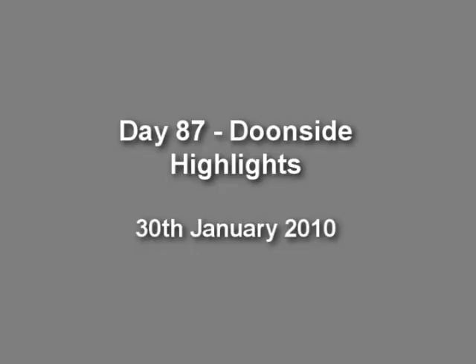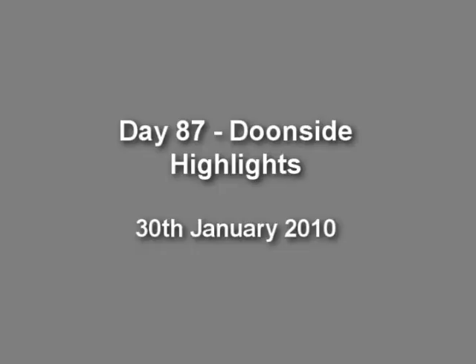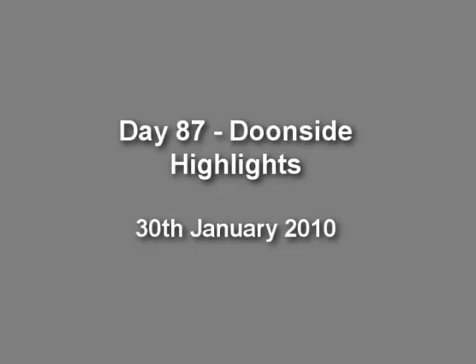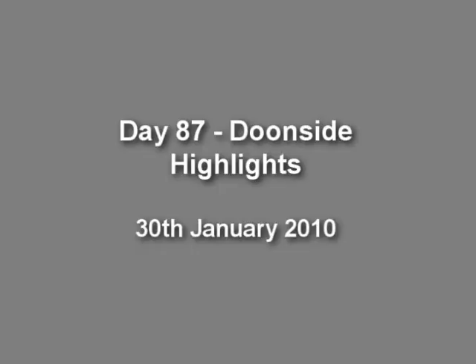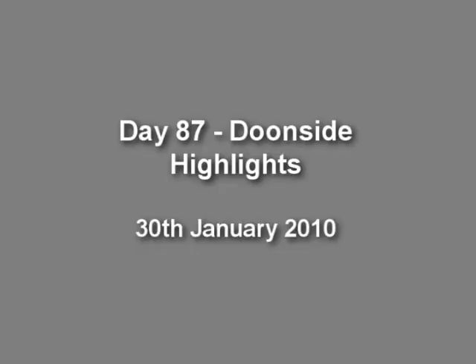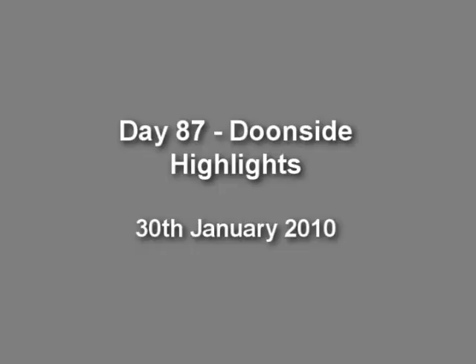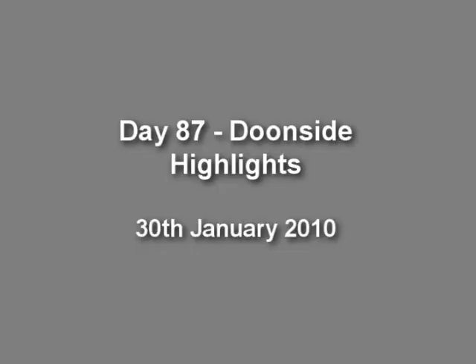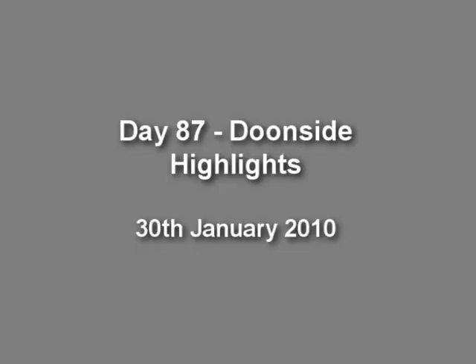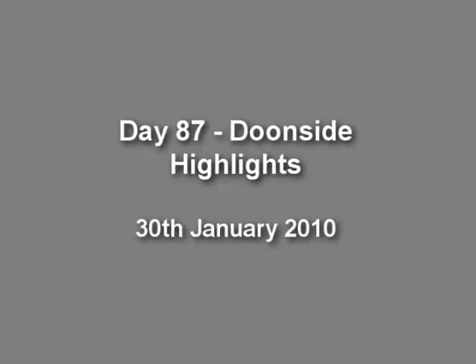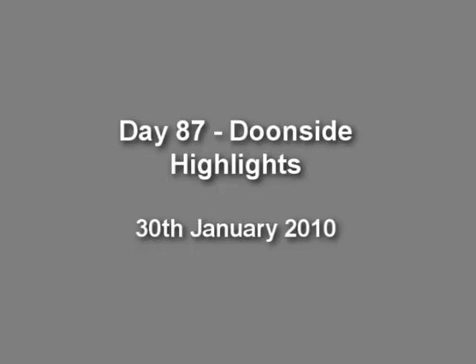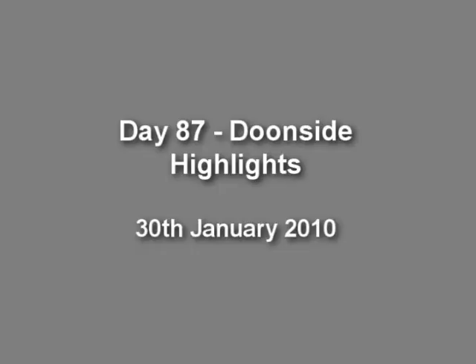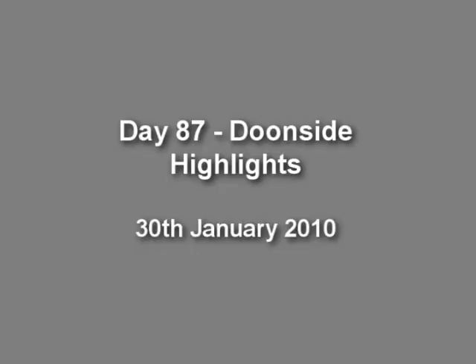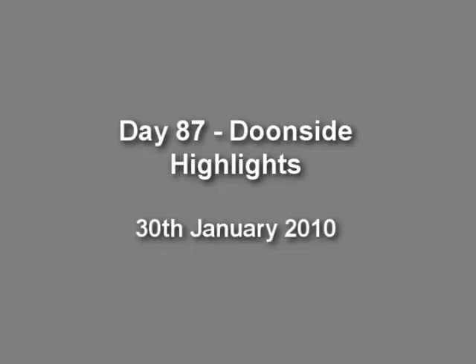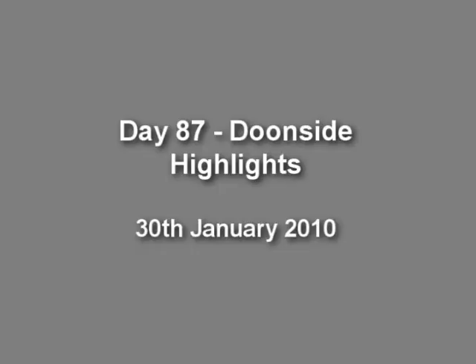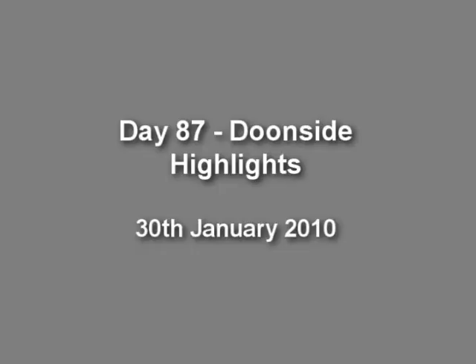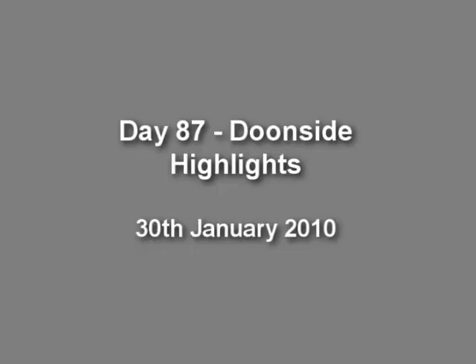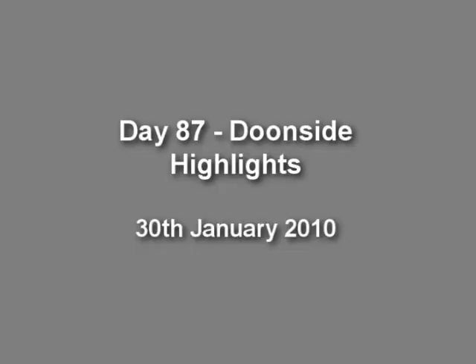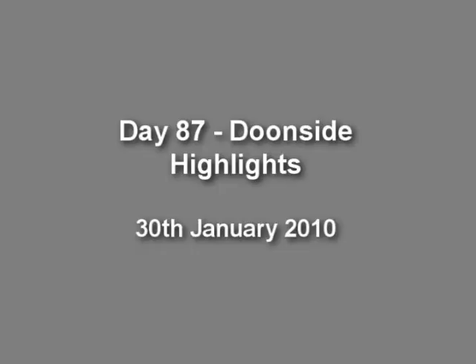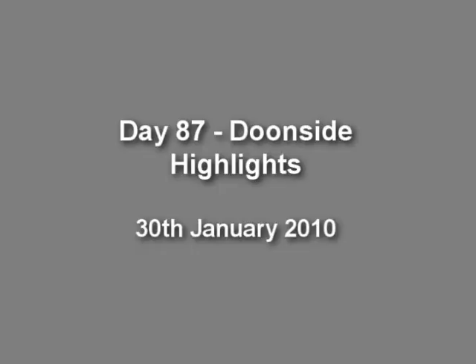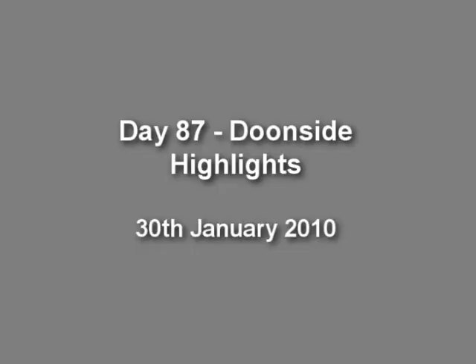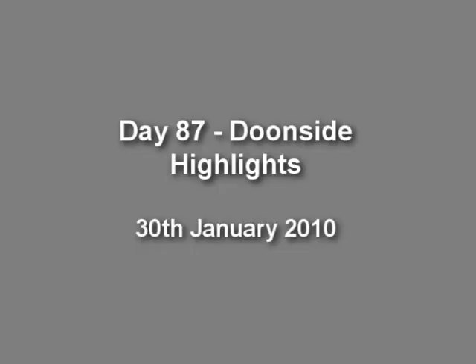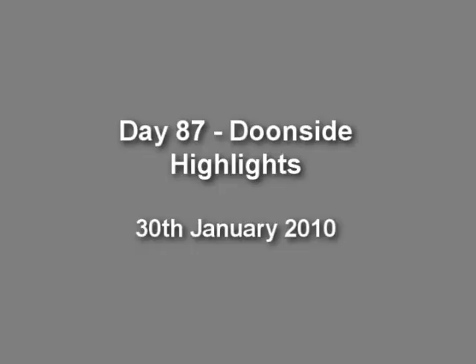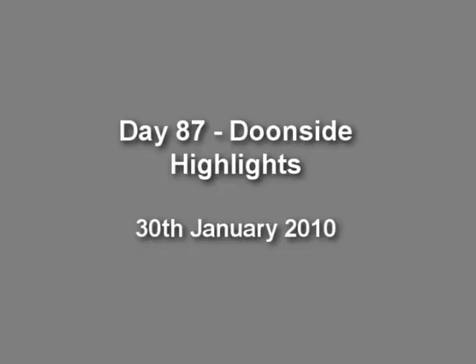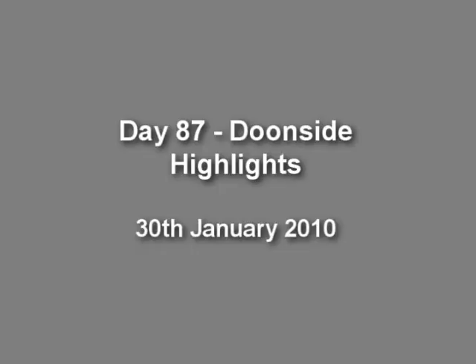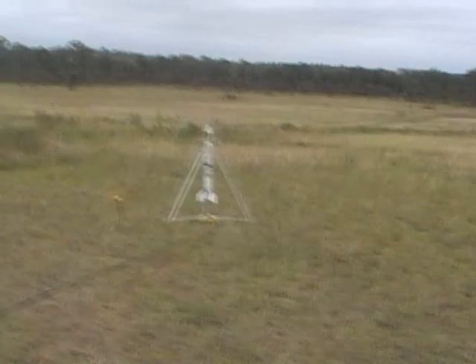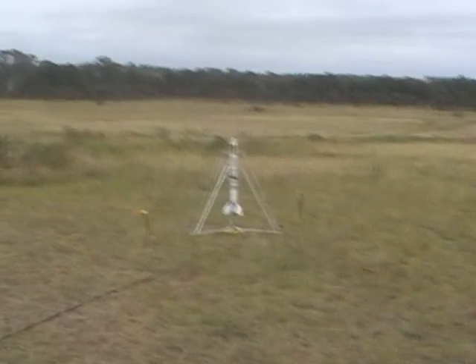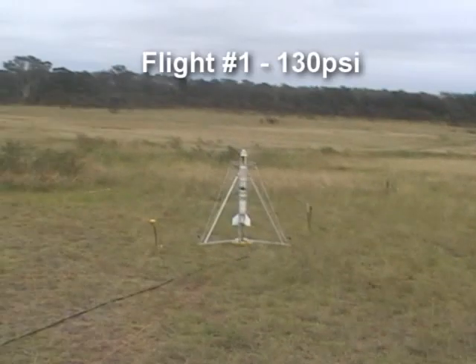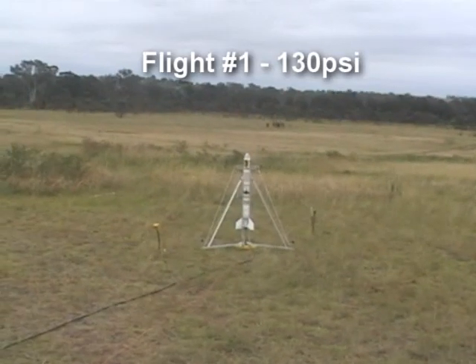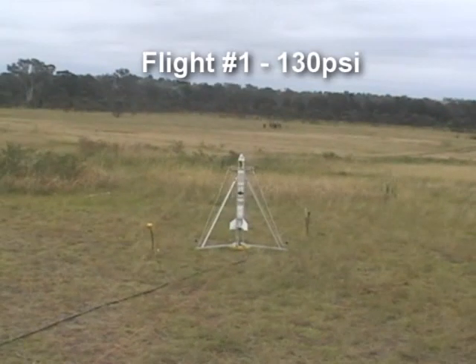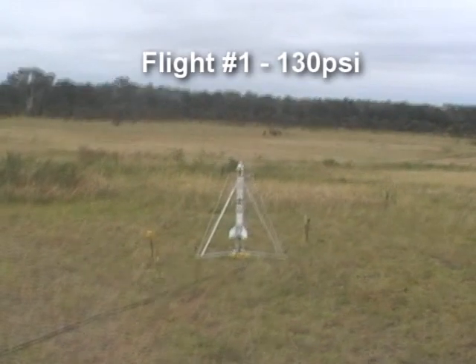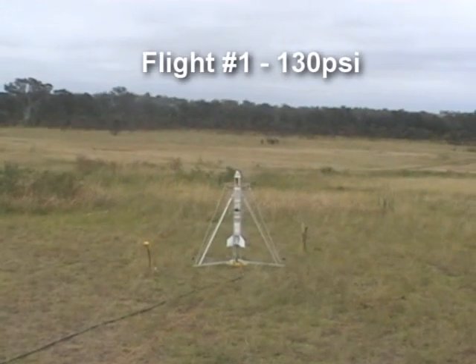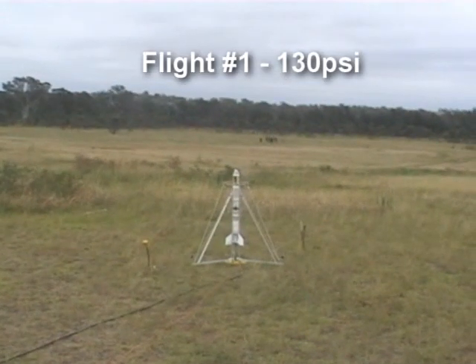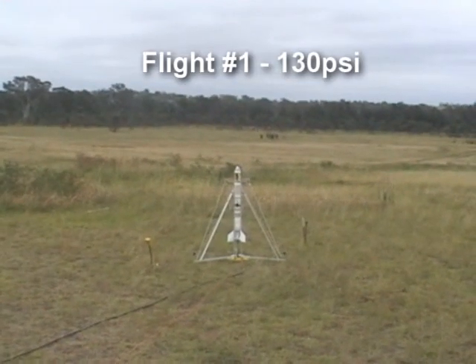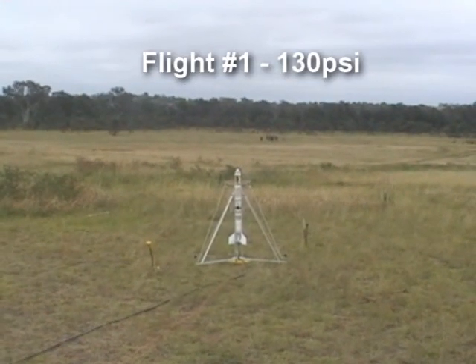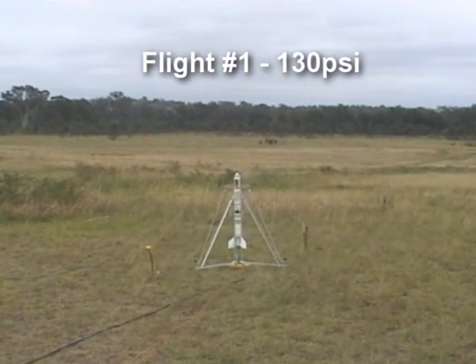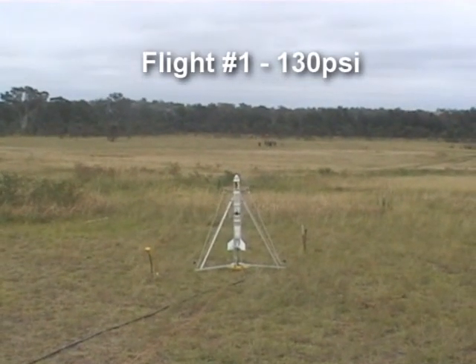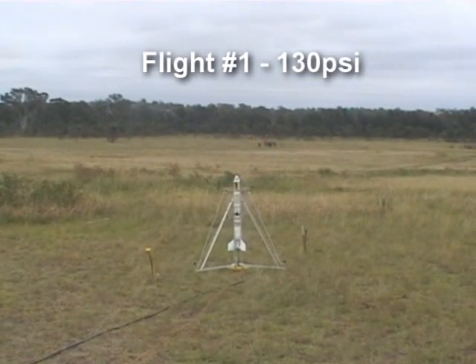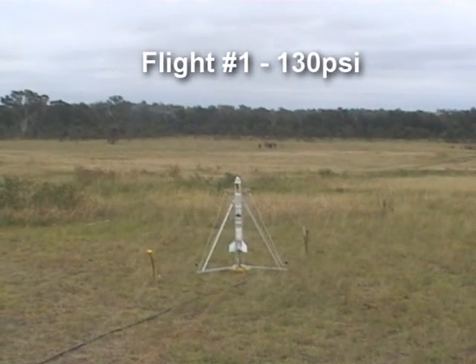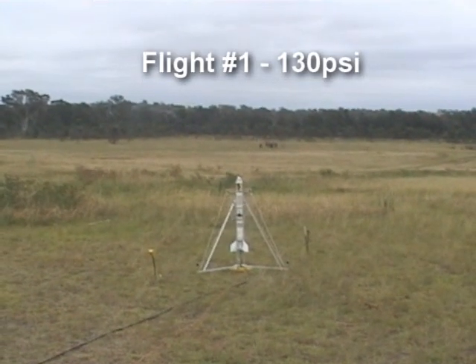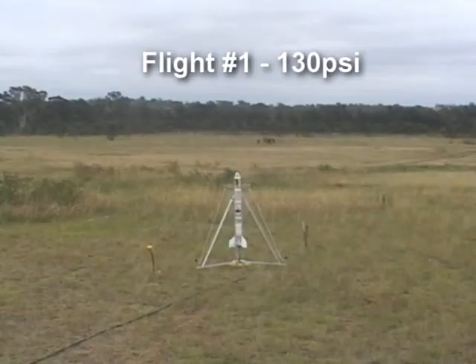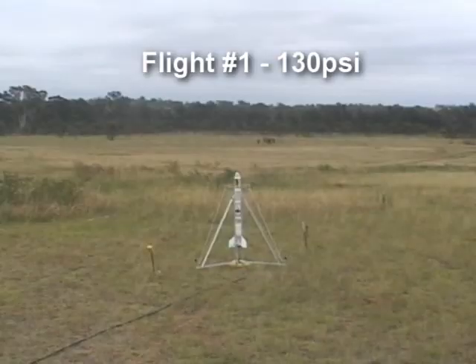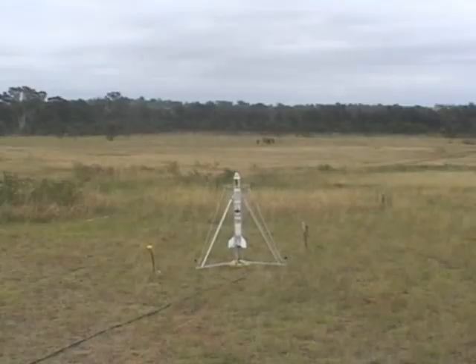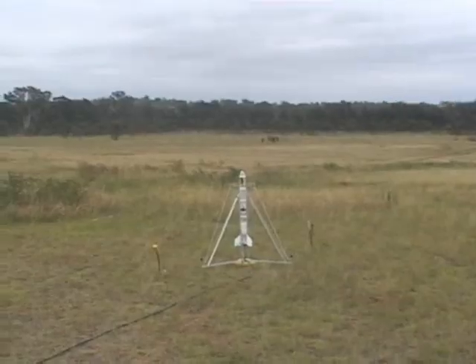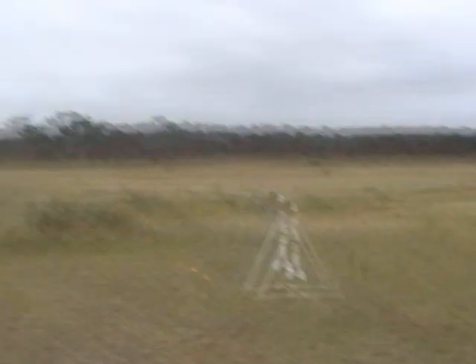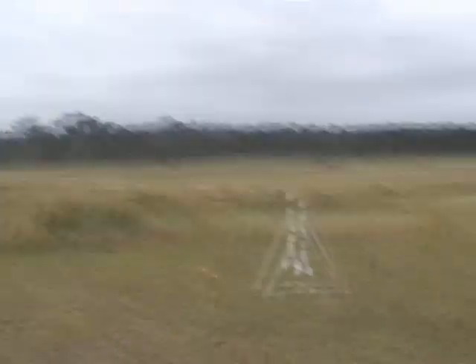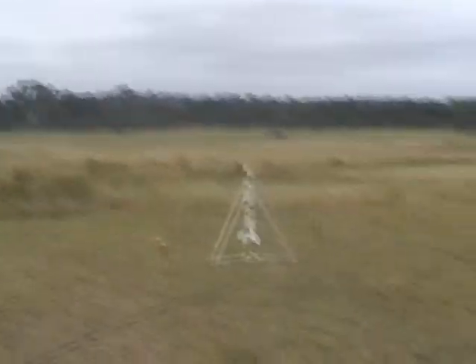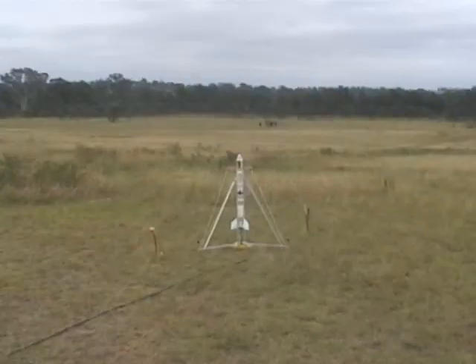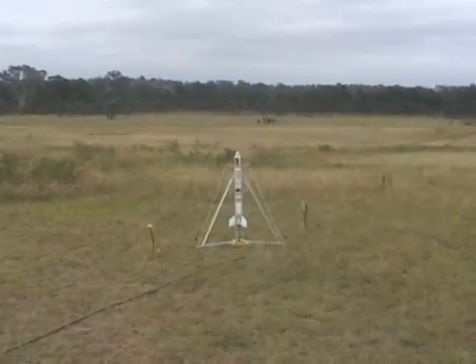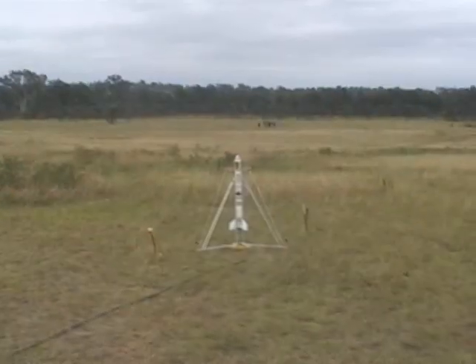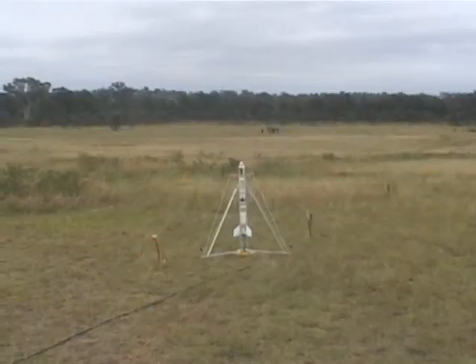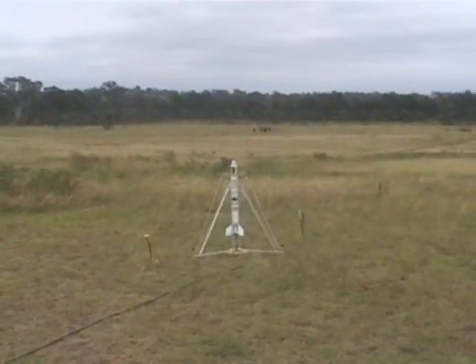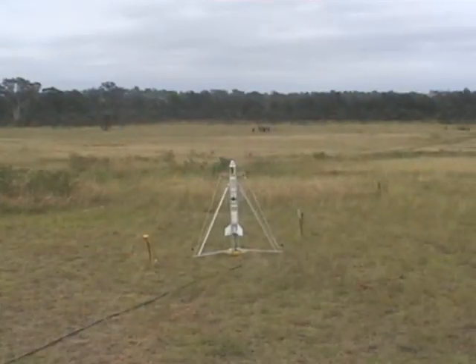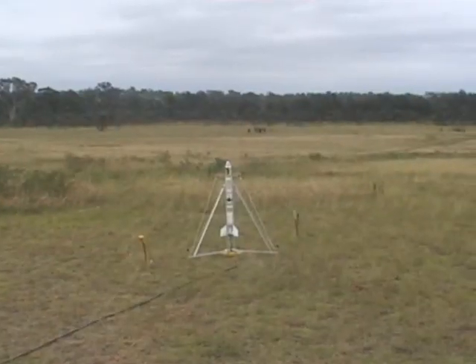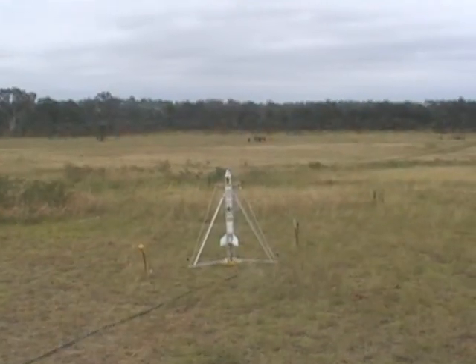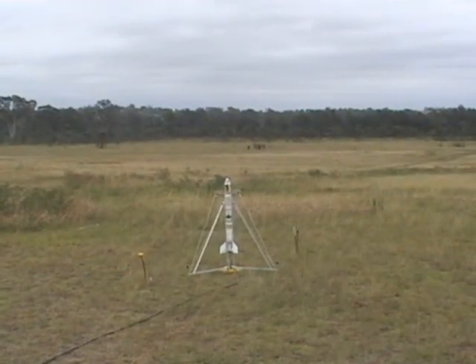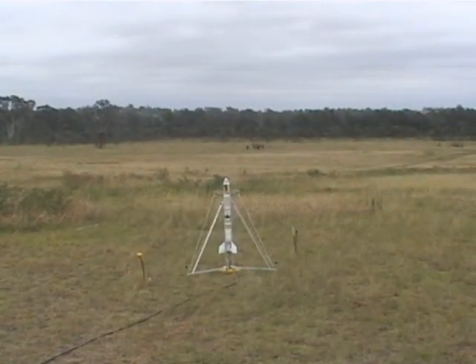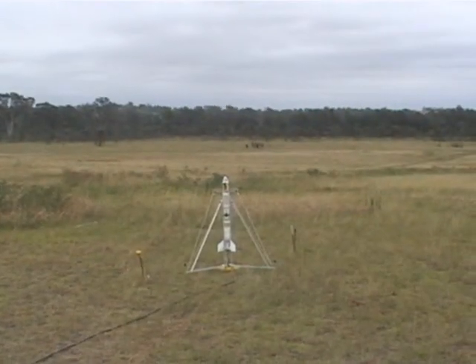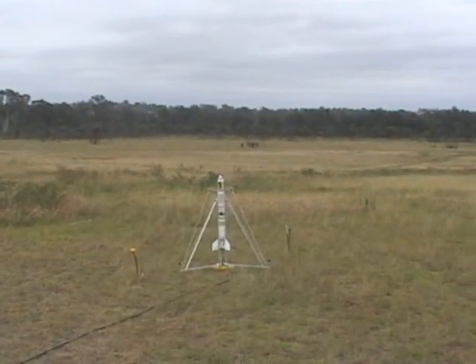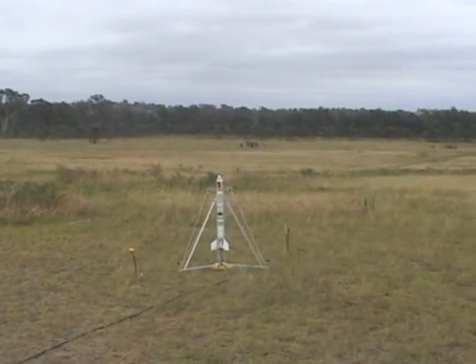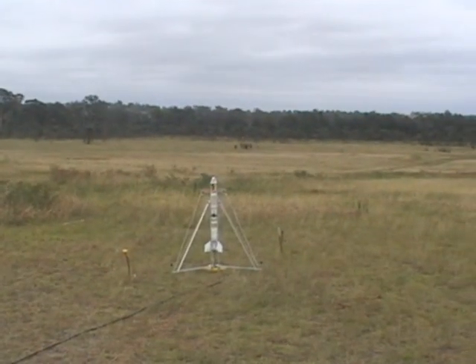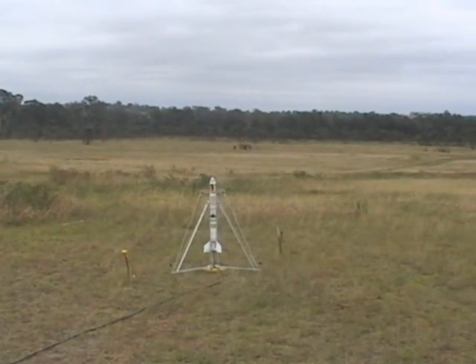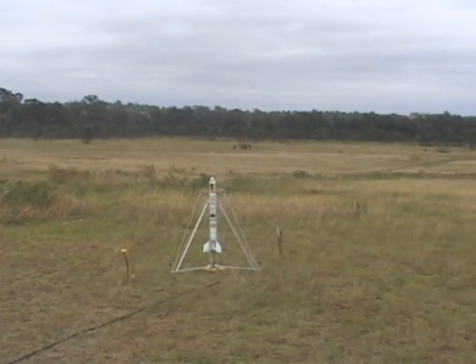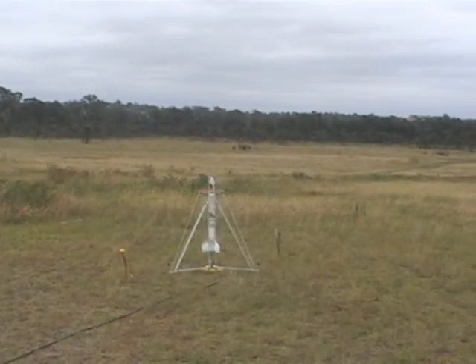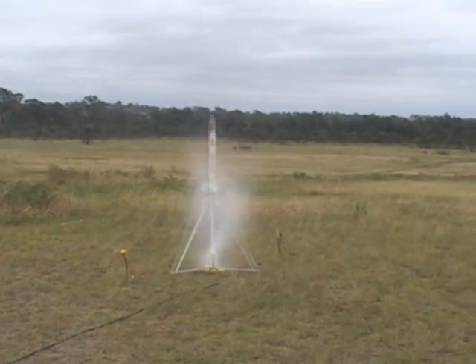Here are some rockets from the last launch day. Five, four, three, two, one — go!